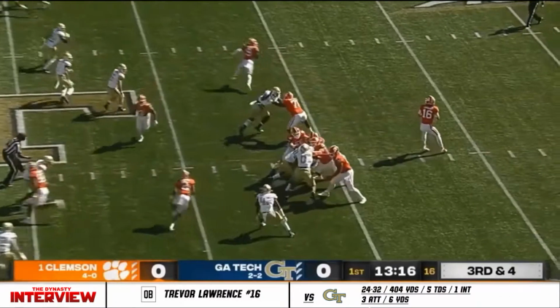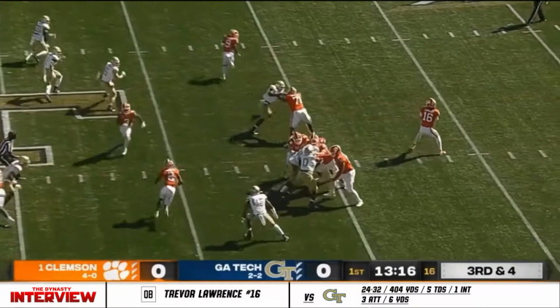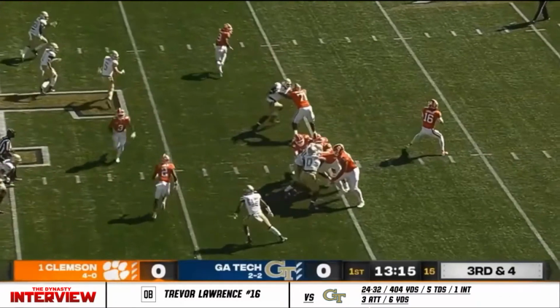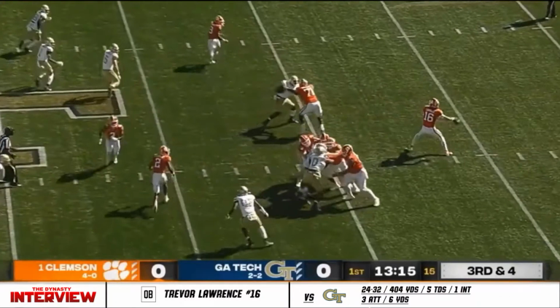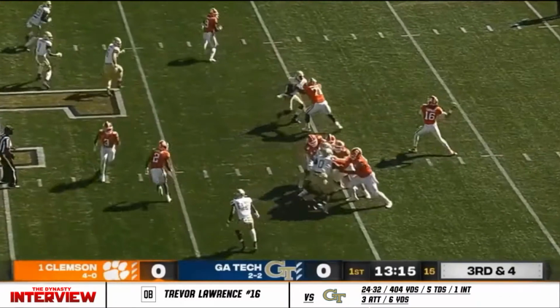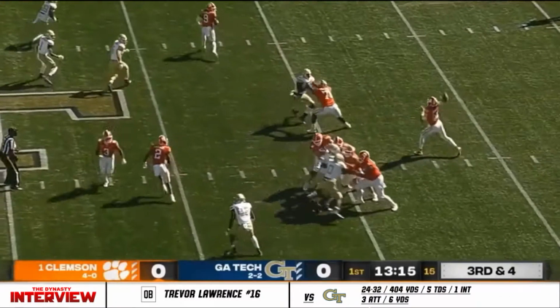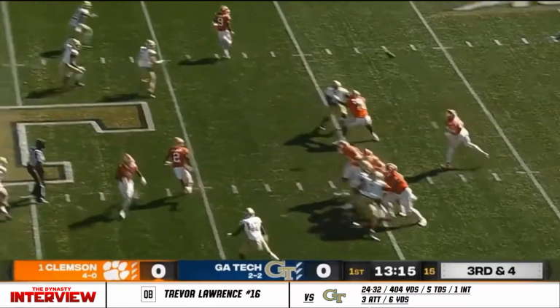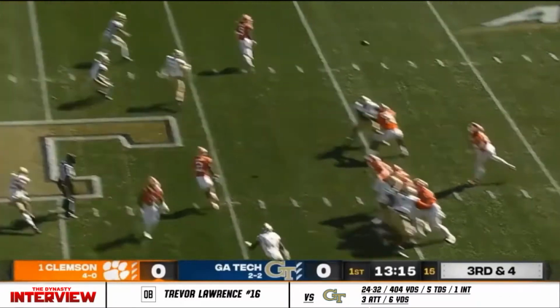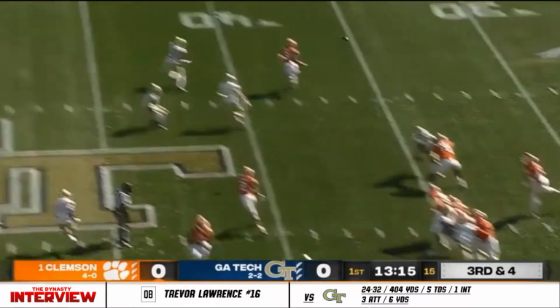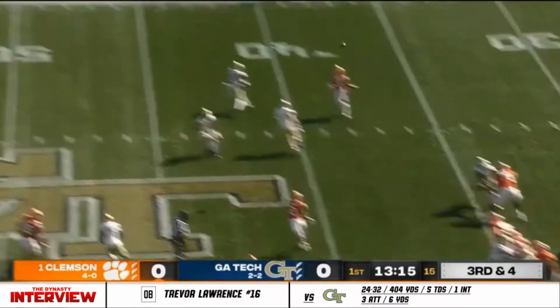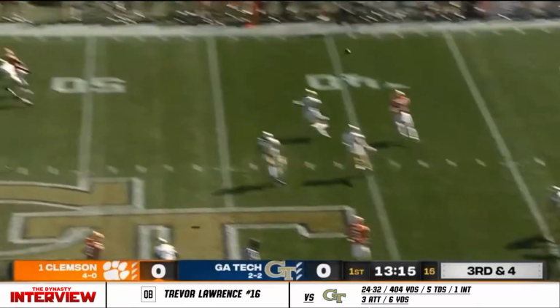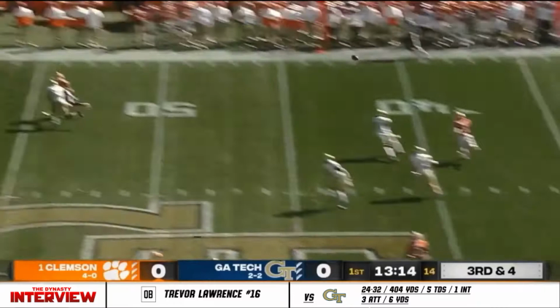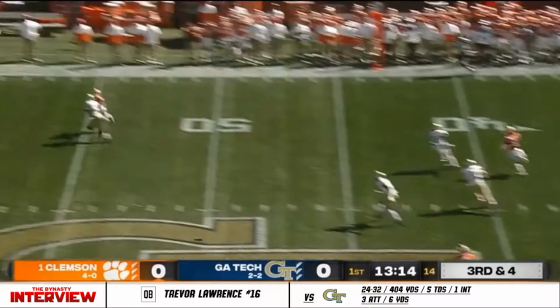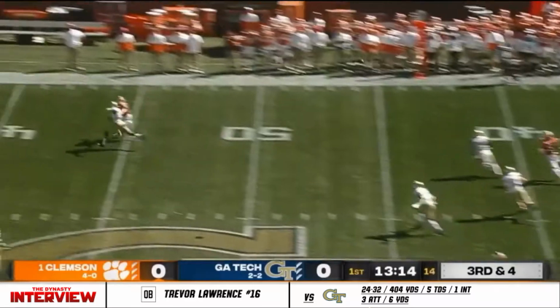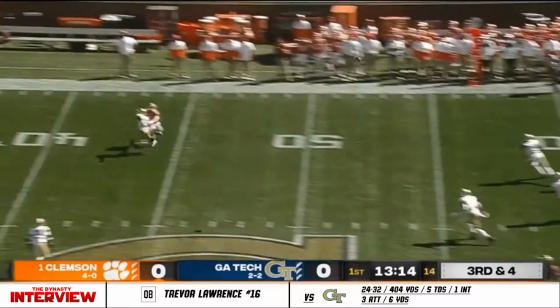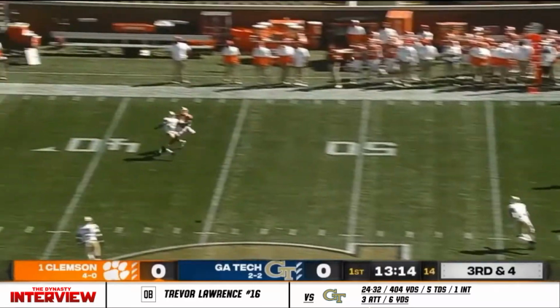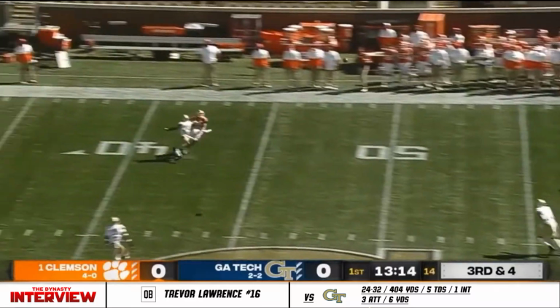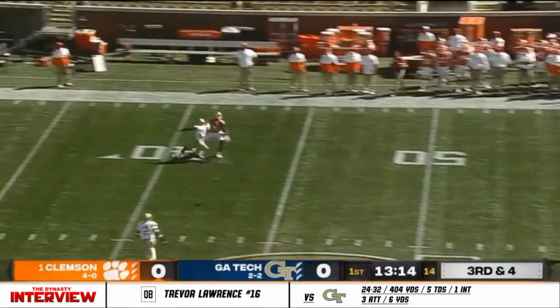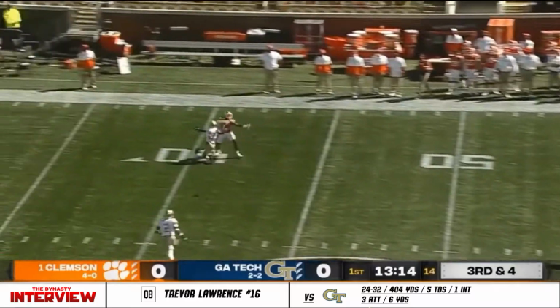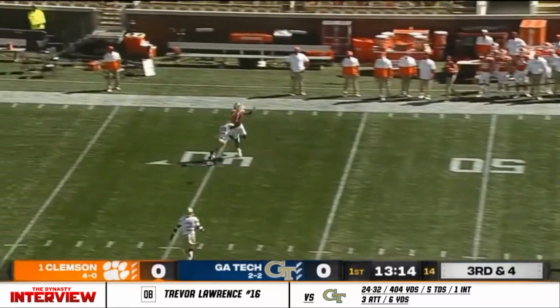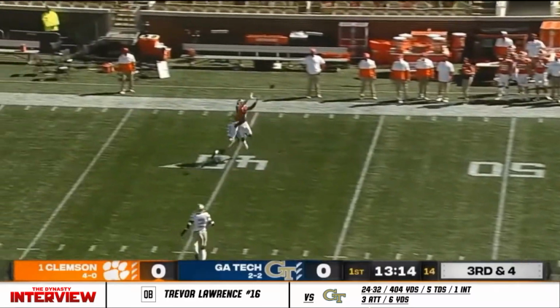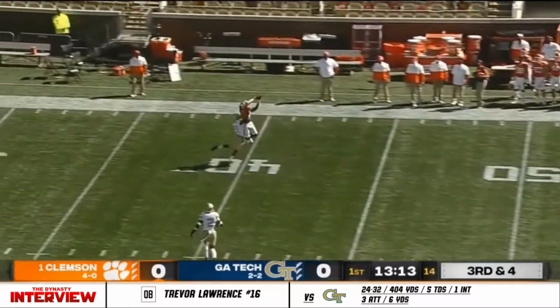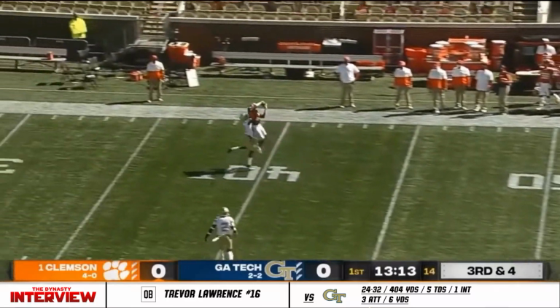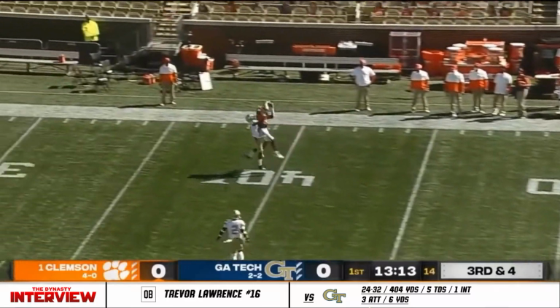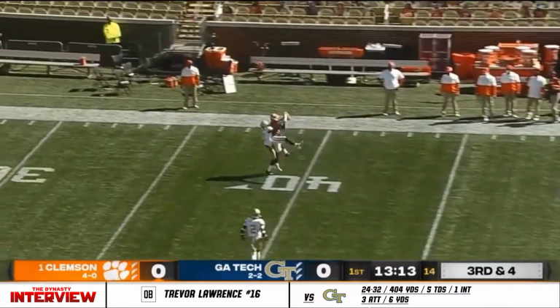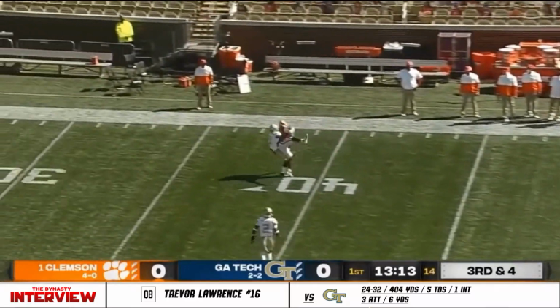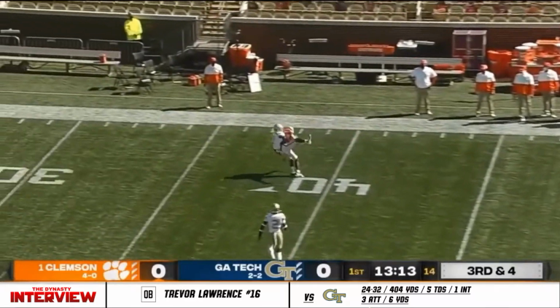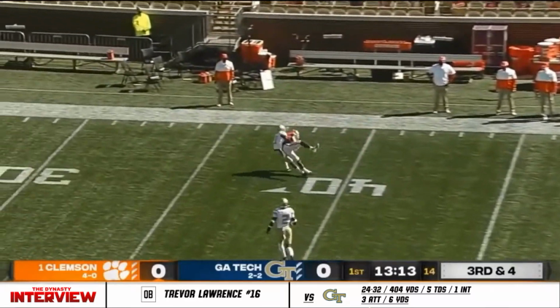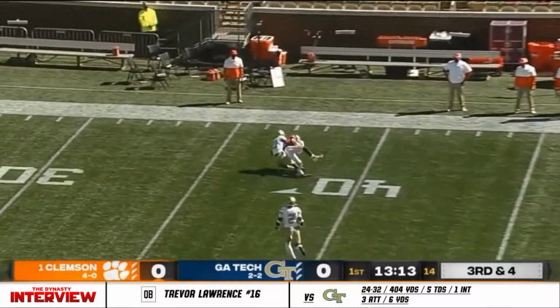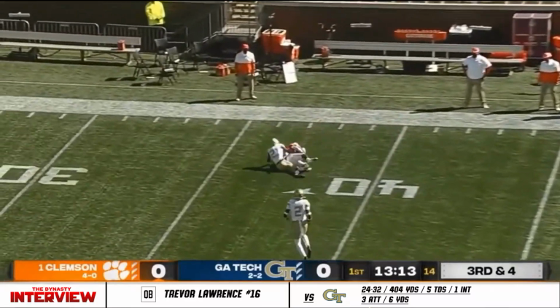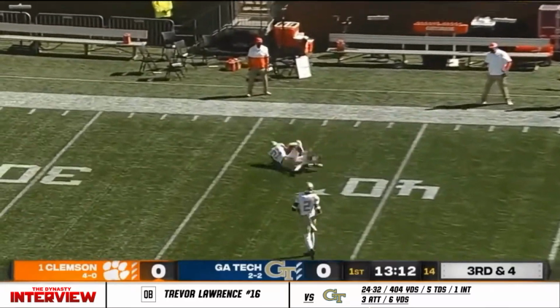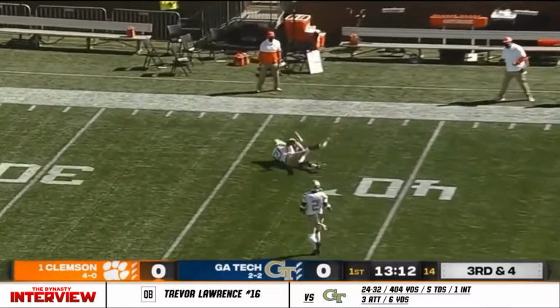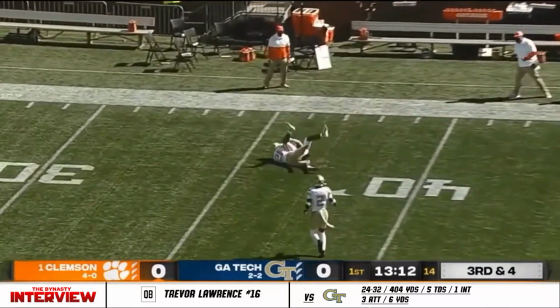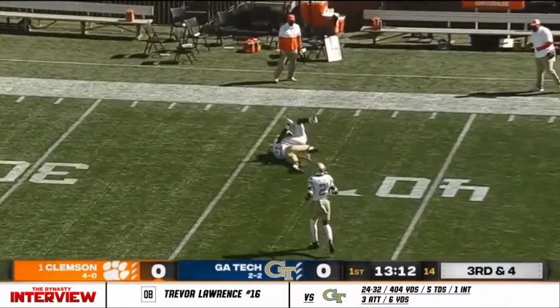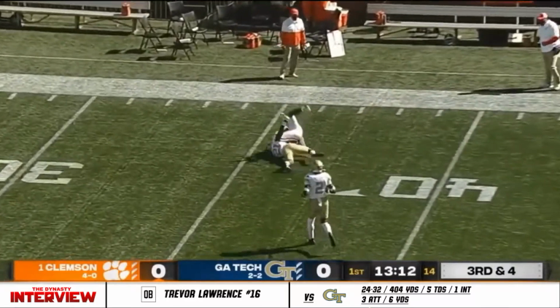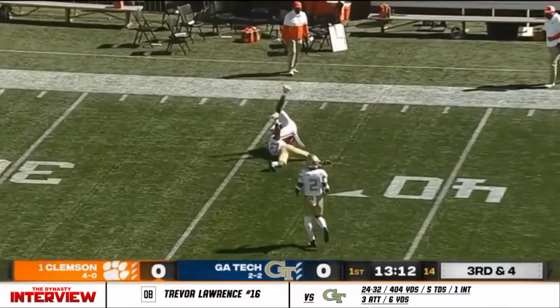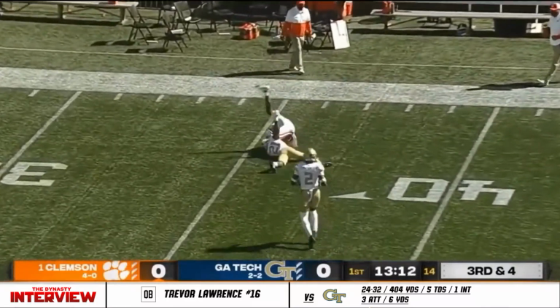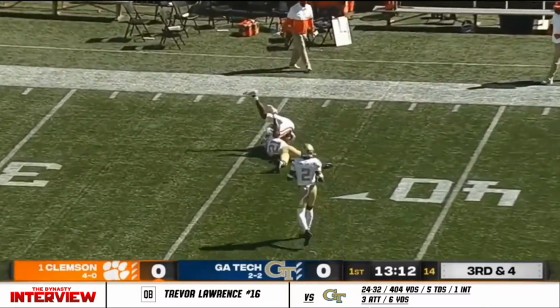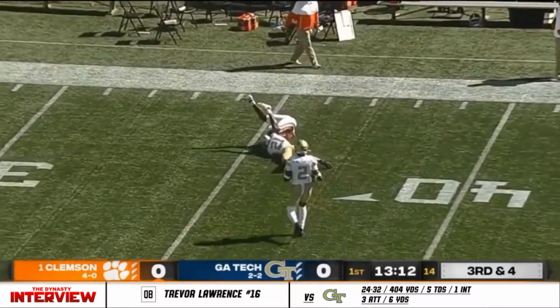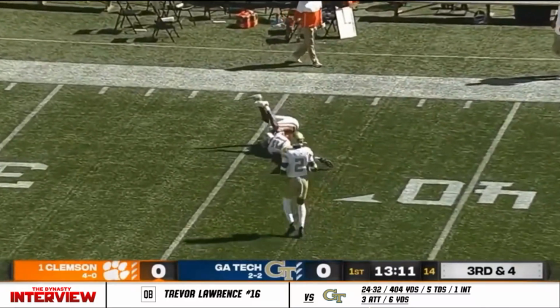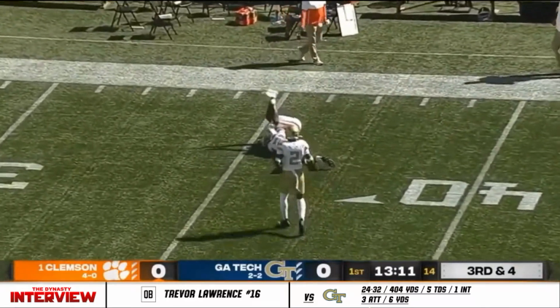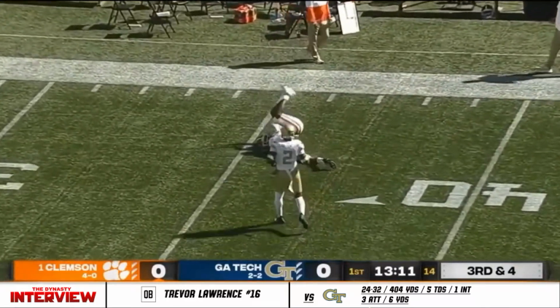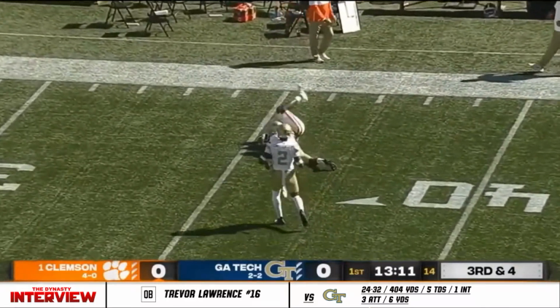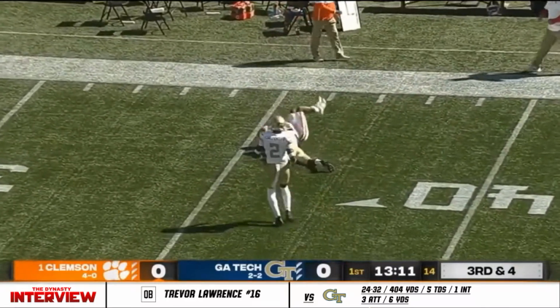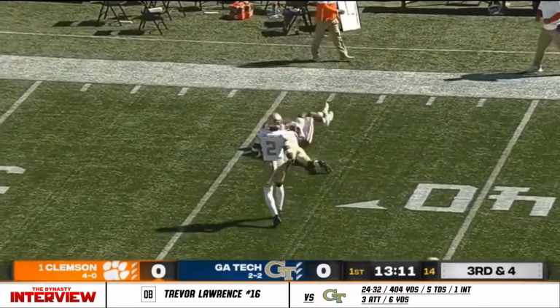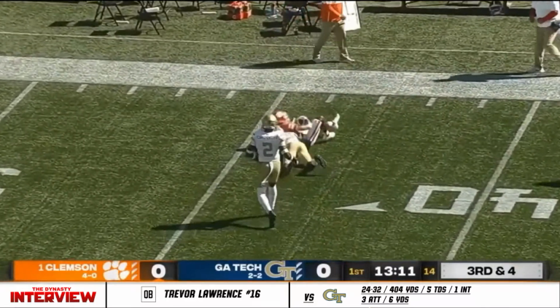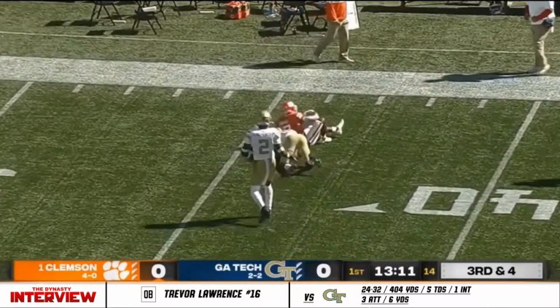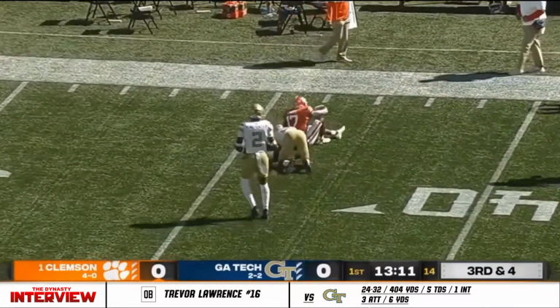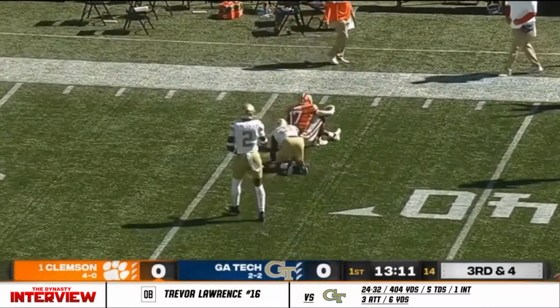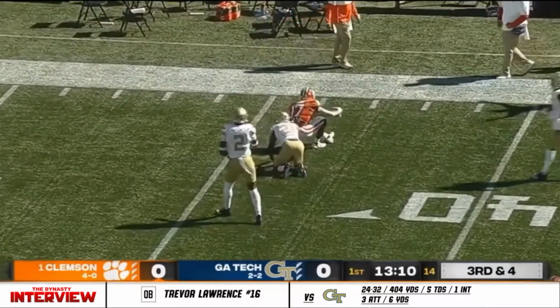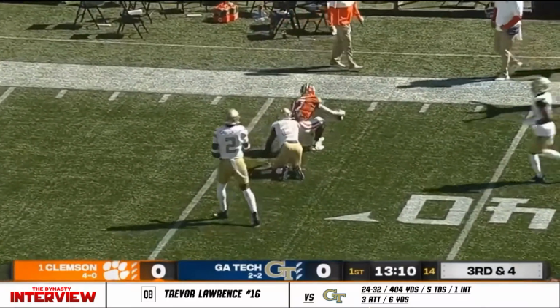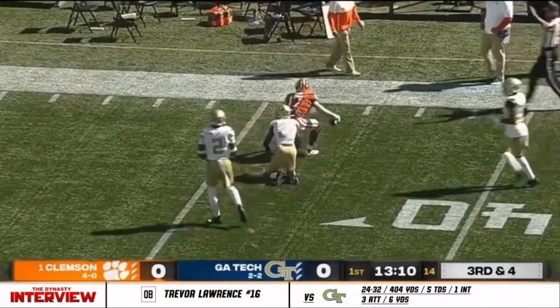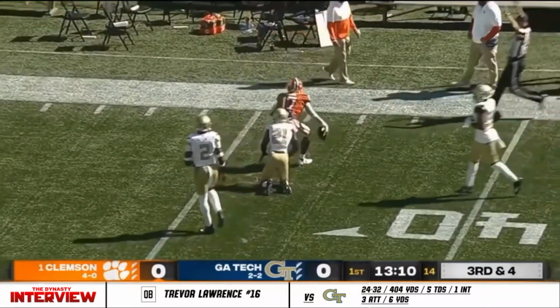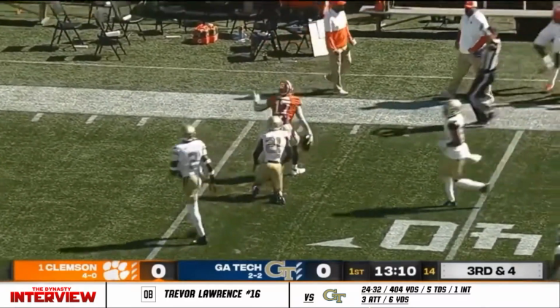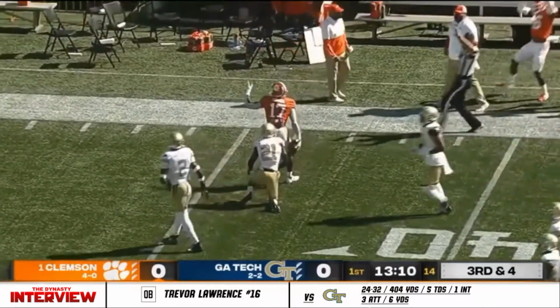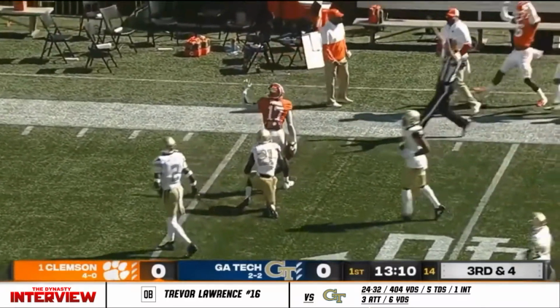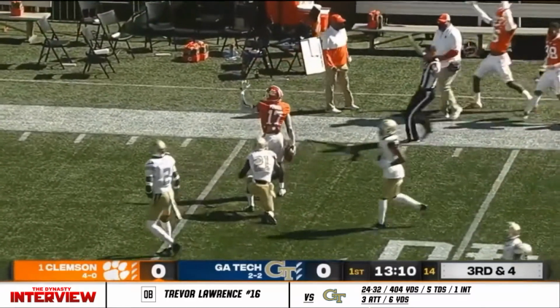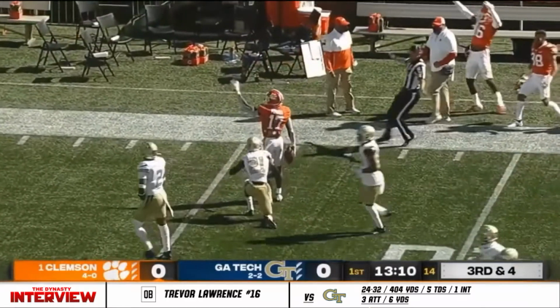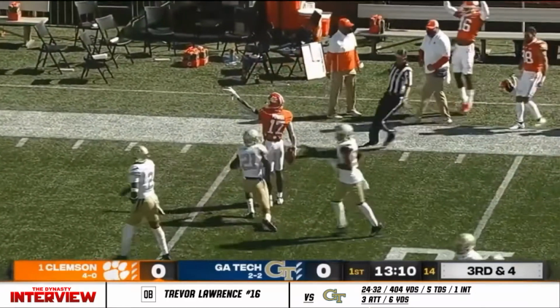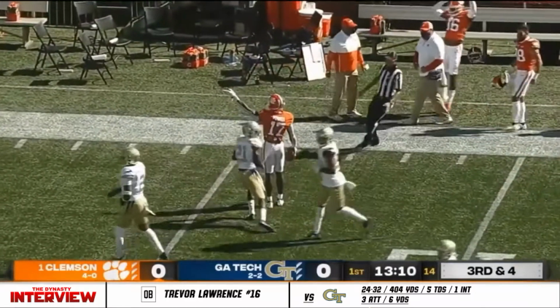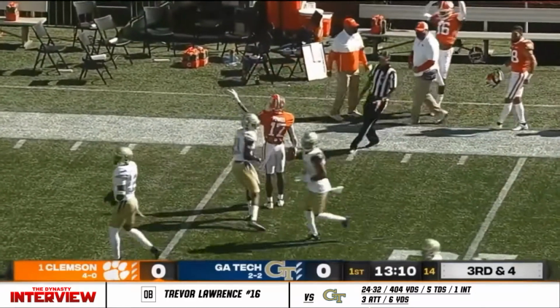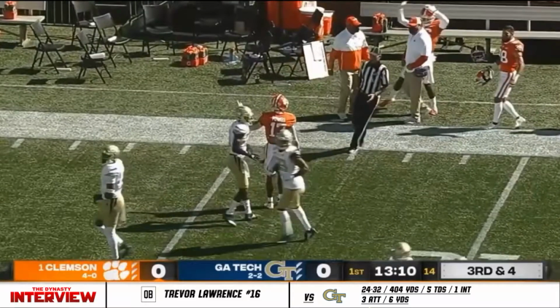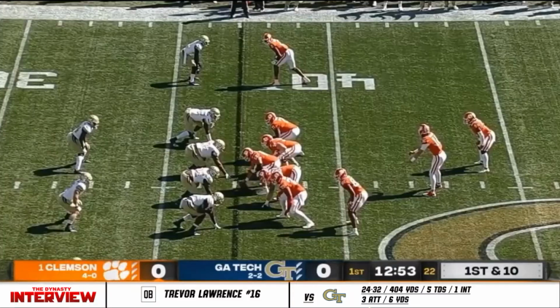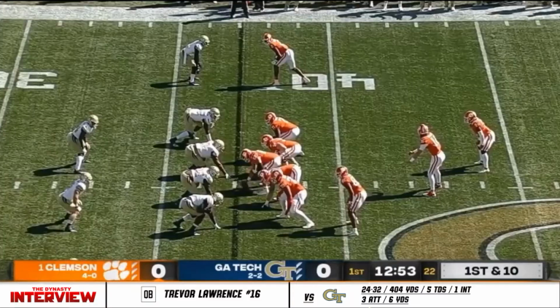Three-man rush, long throw, back shoulder, one-on-one, and it is on time for a...